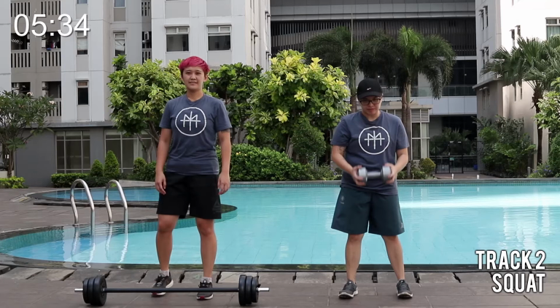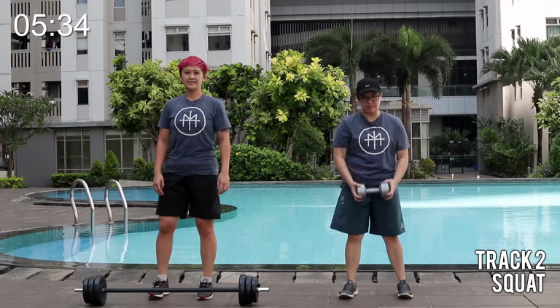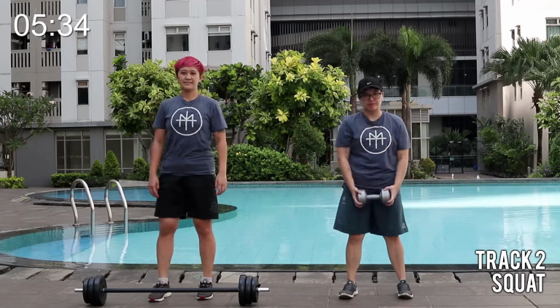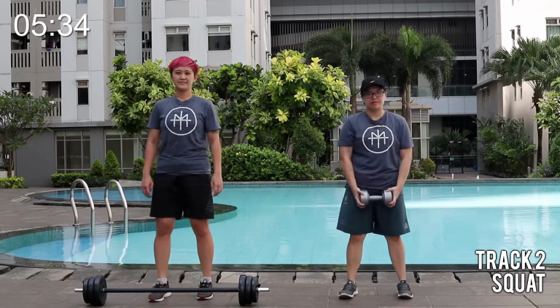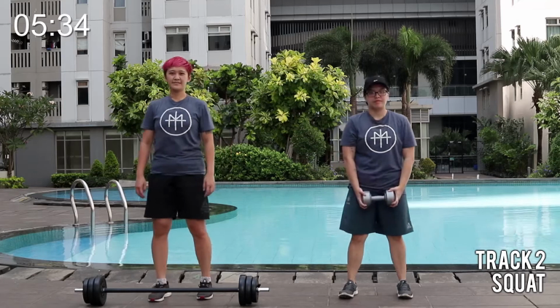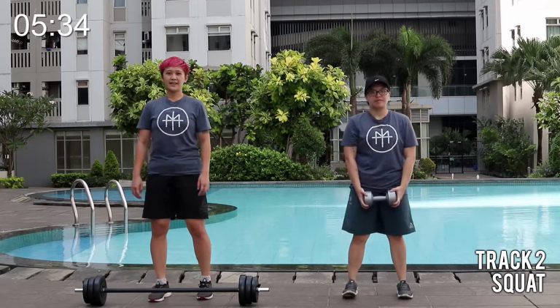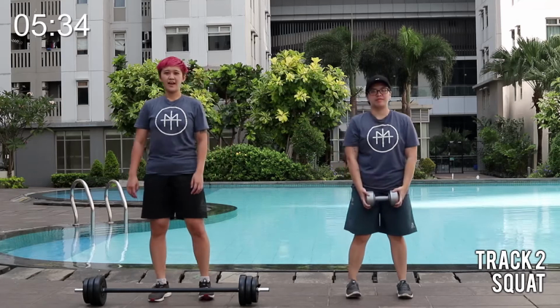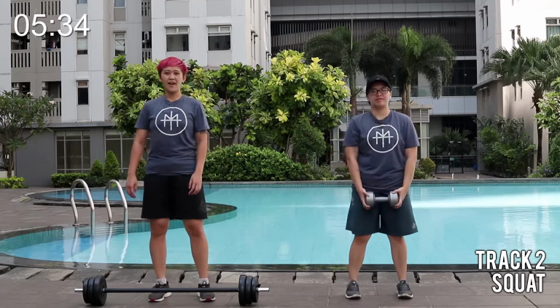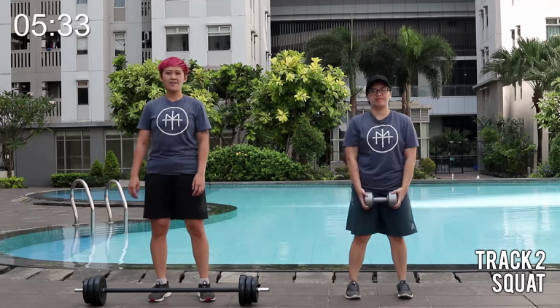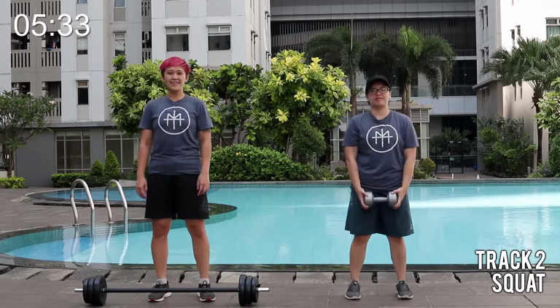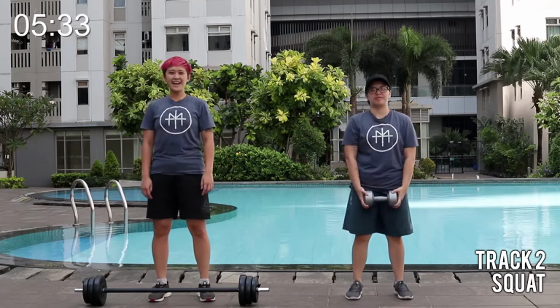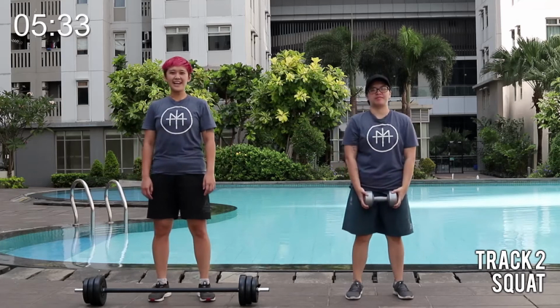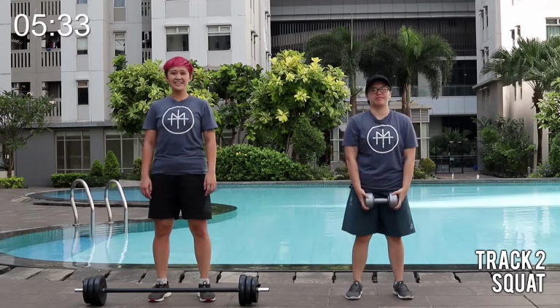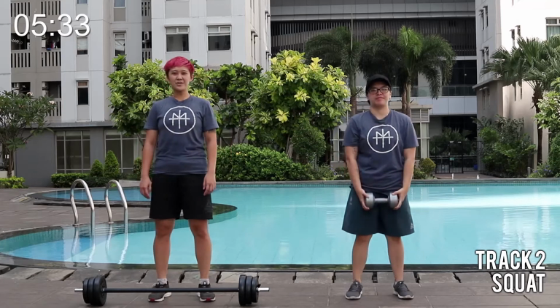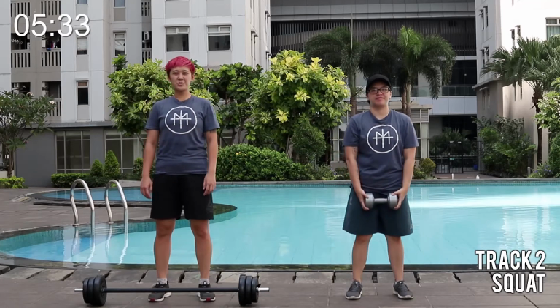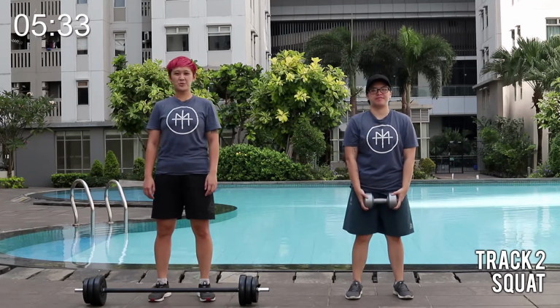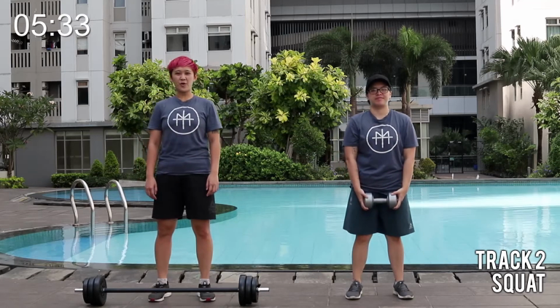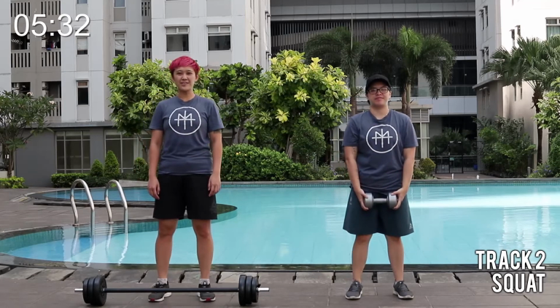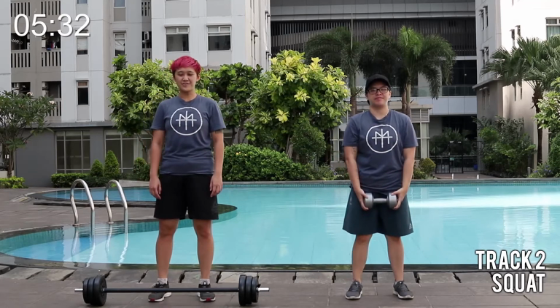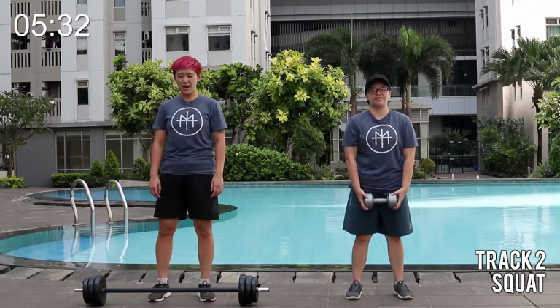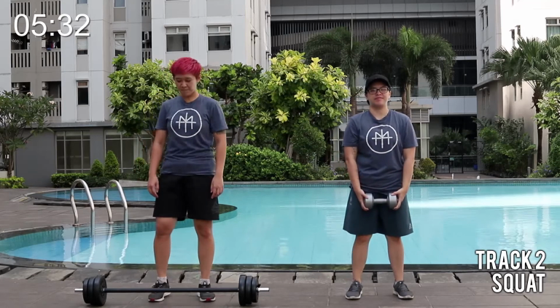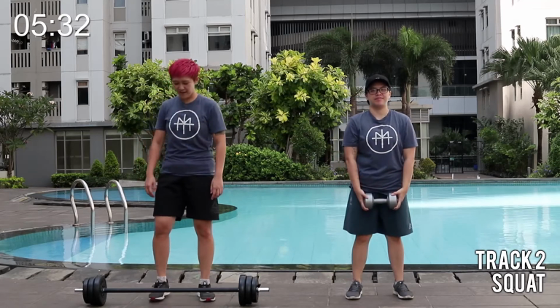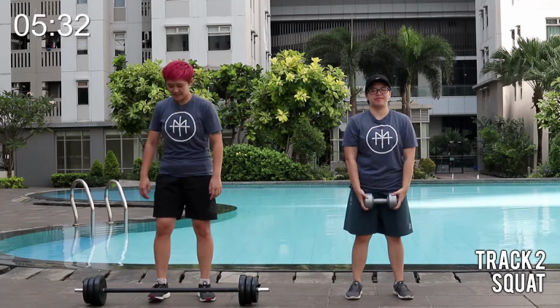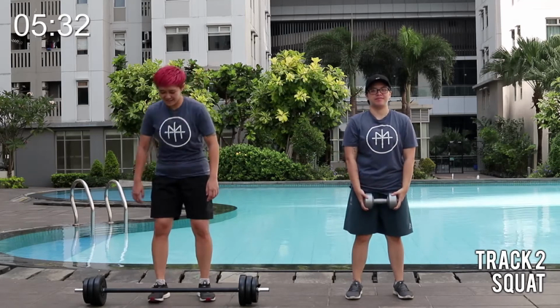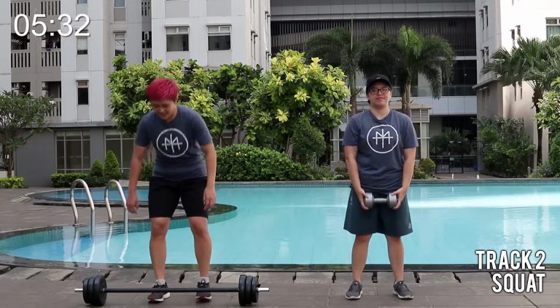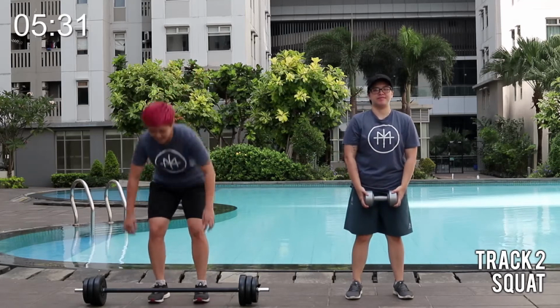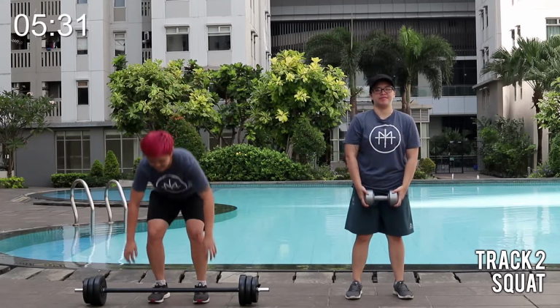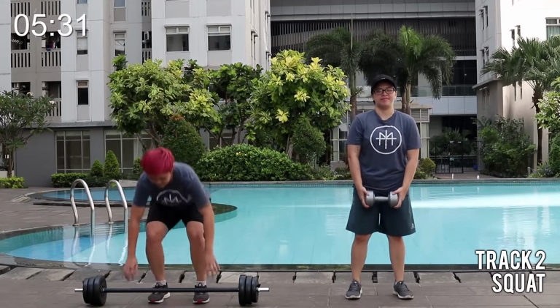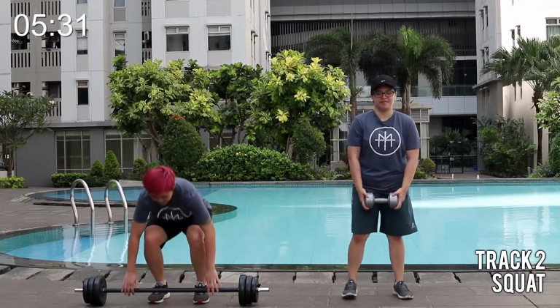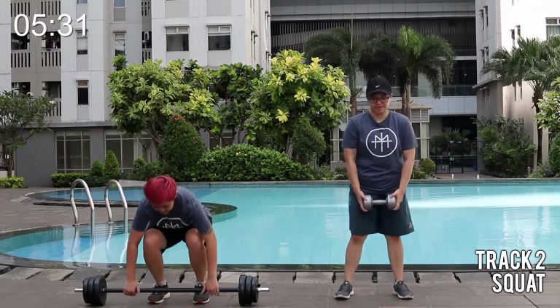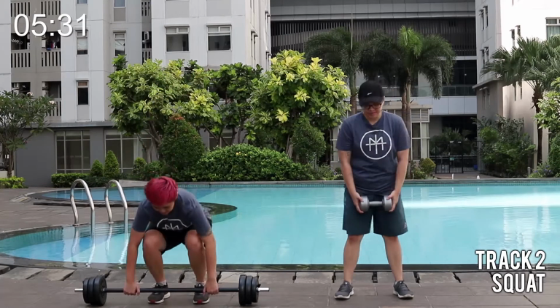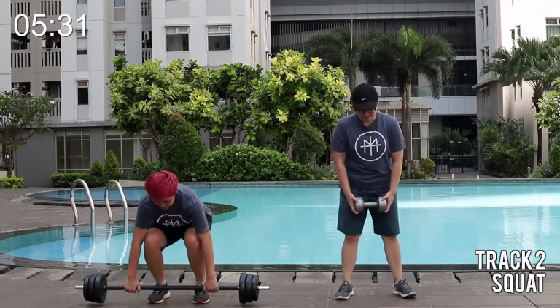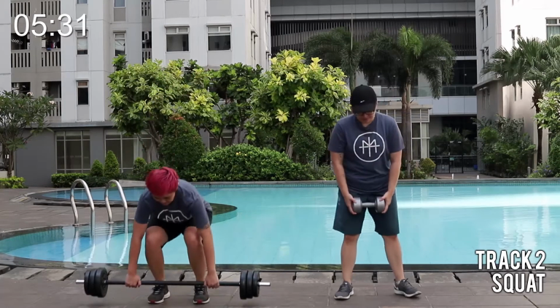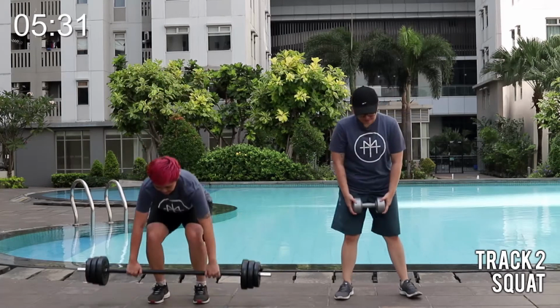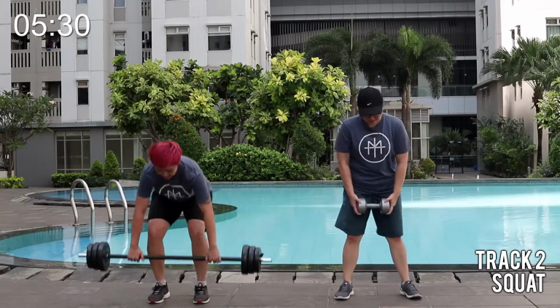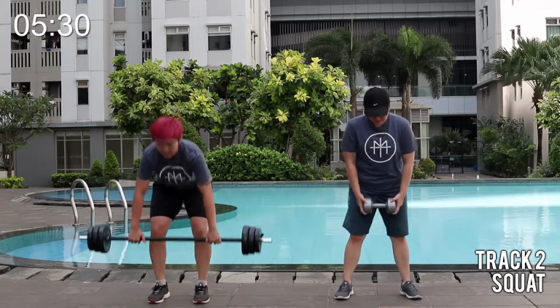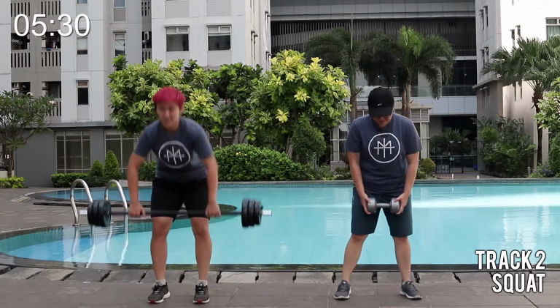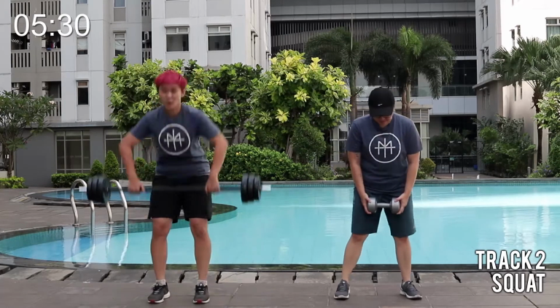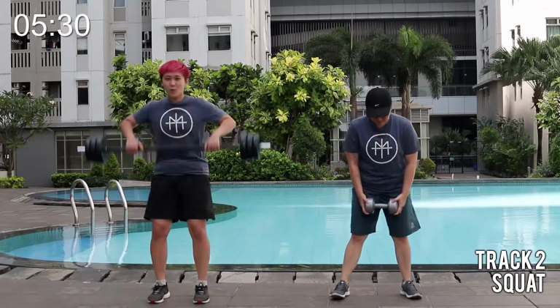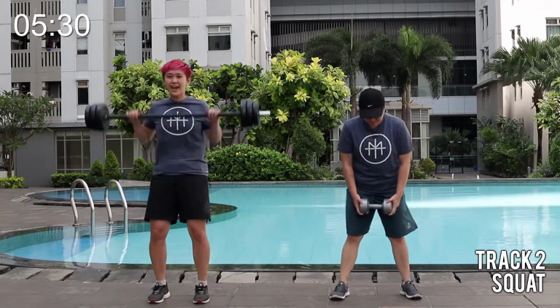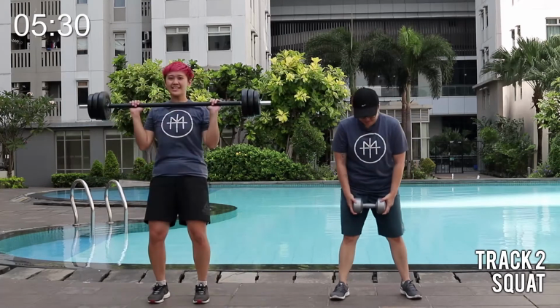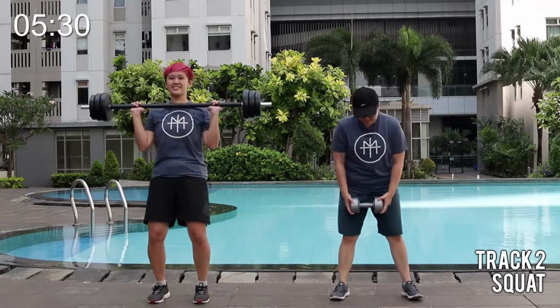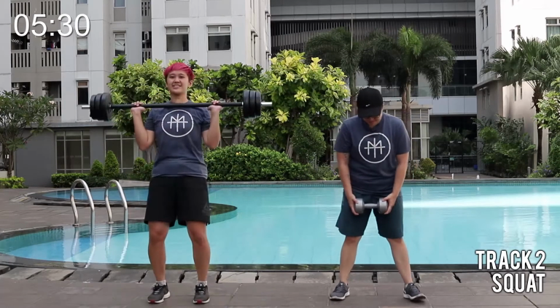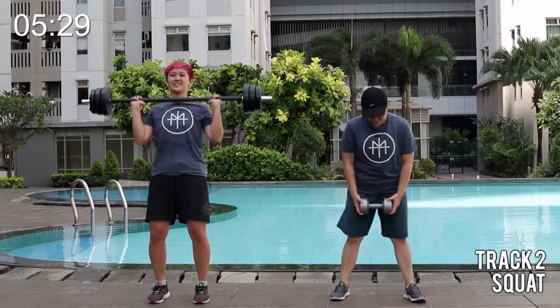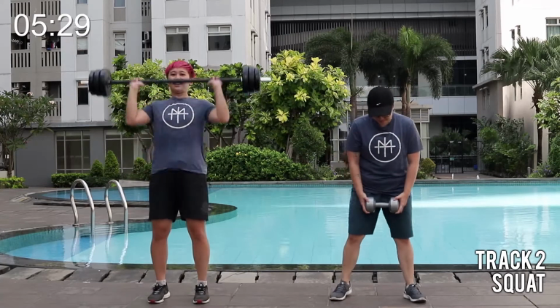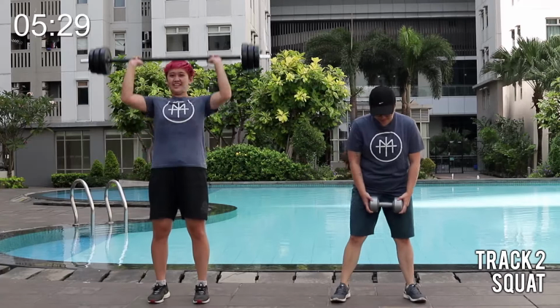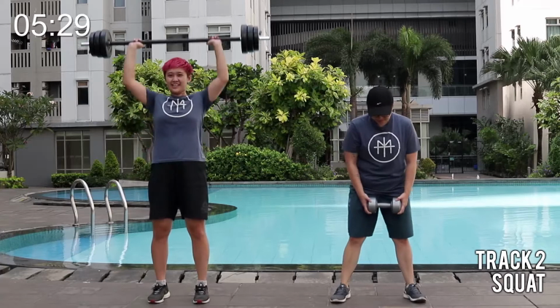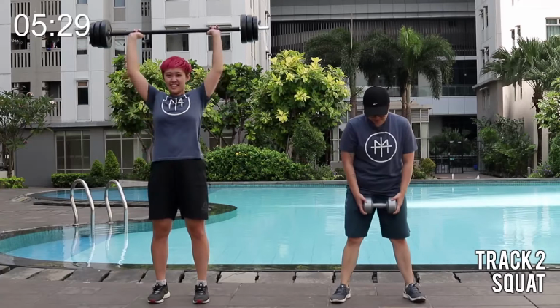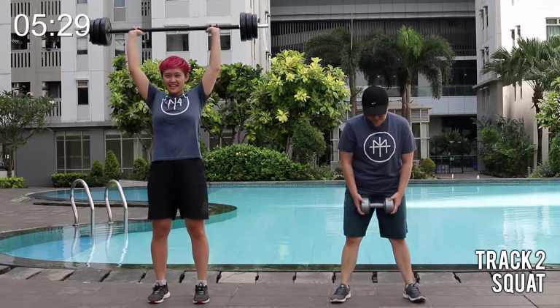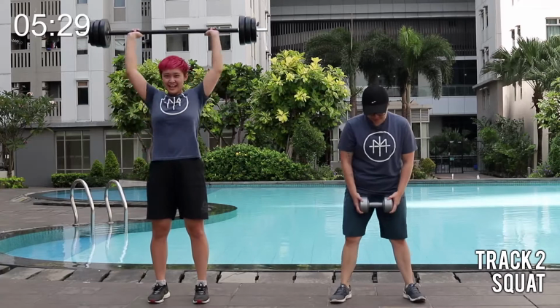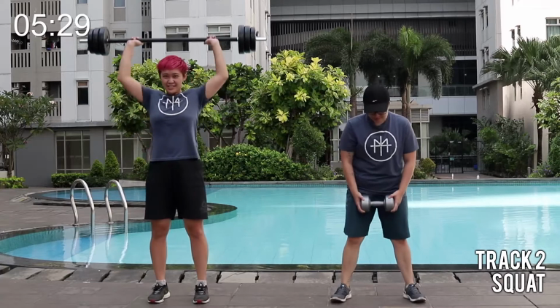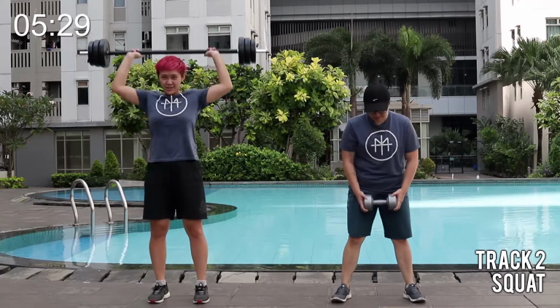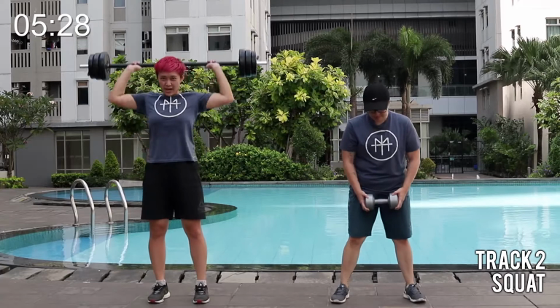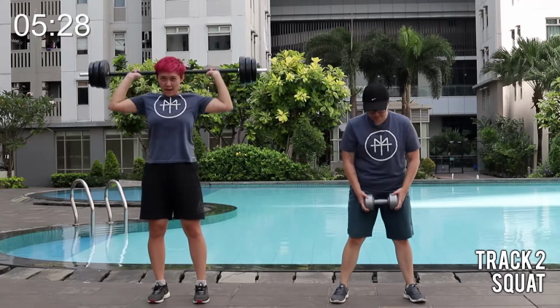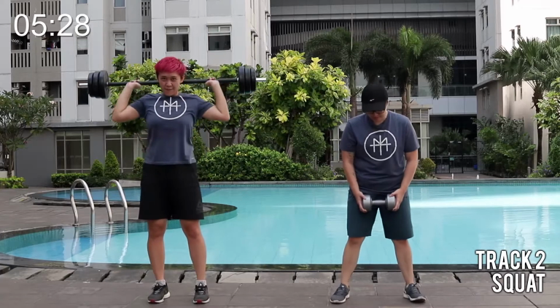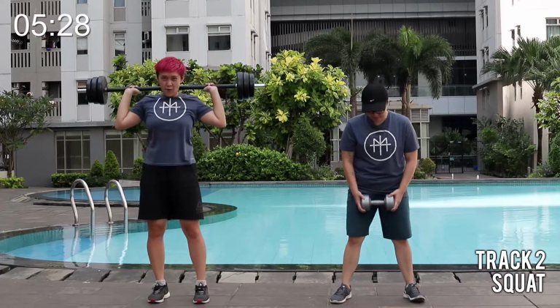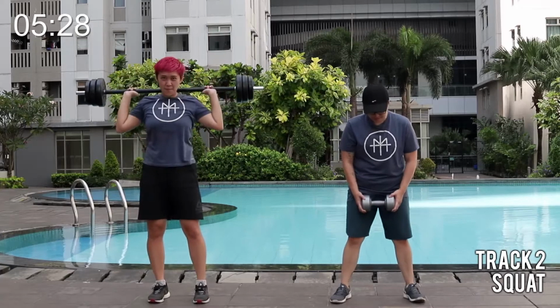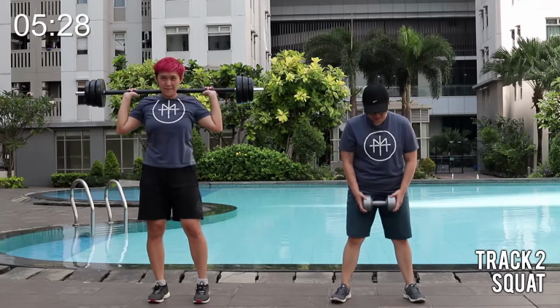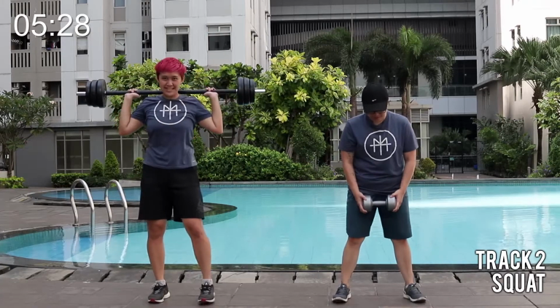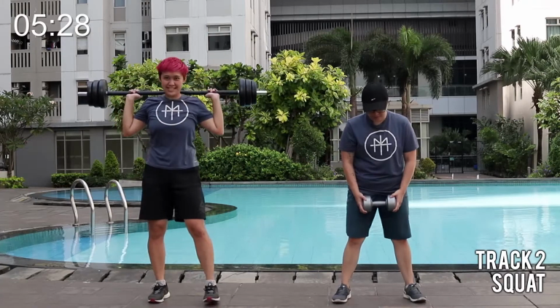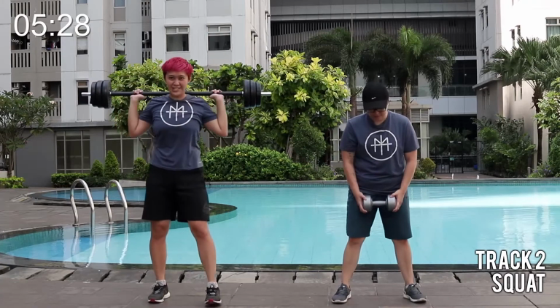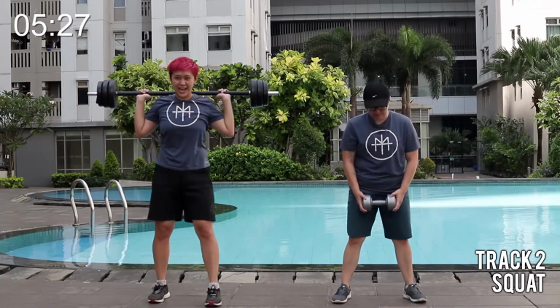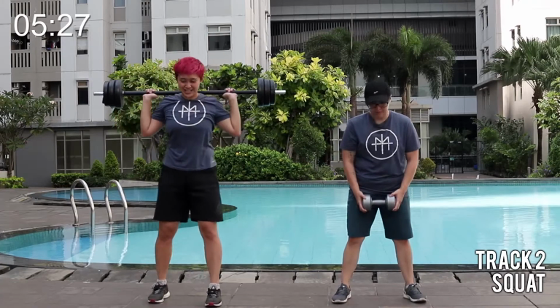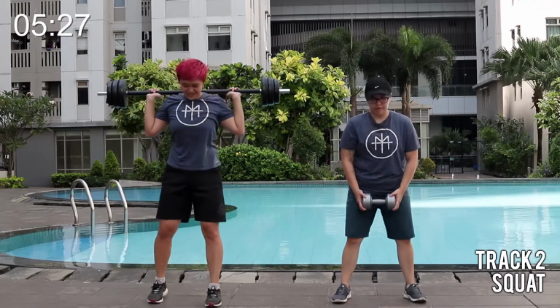All right, your squat track. Bend the knees. Take up your weights. Let's get up for a big stance.